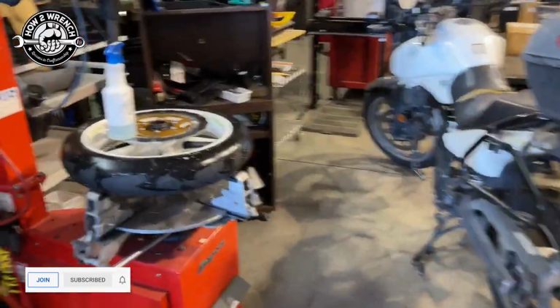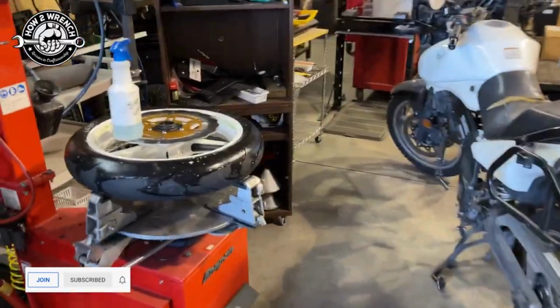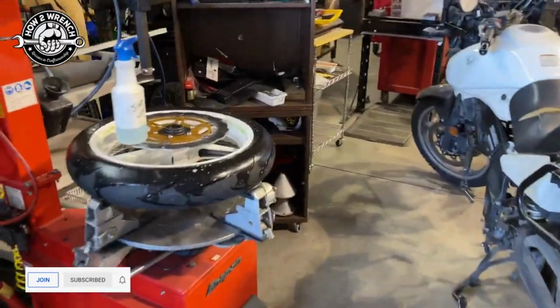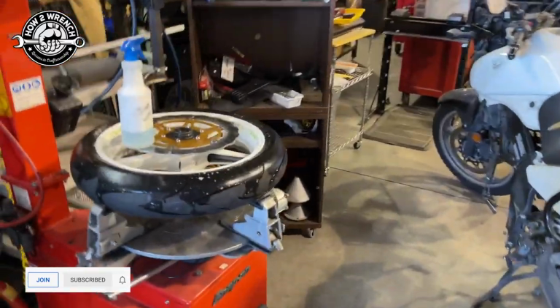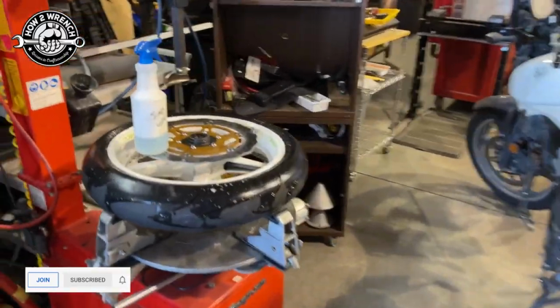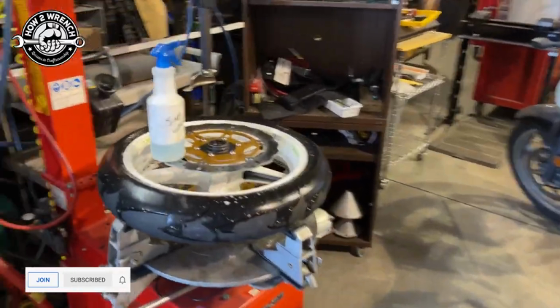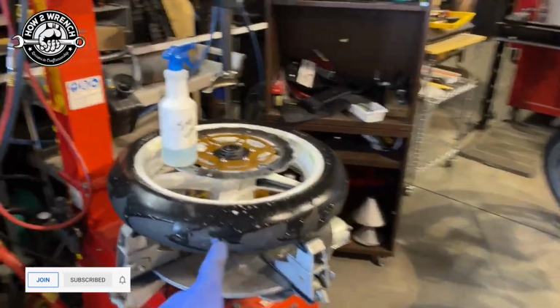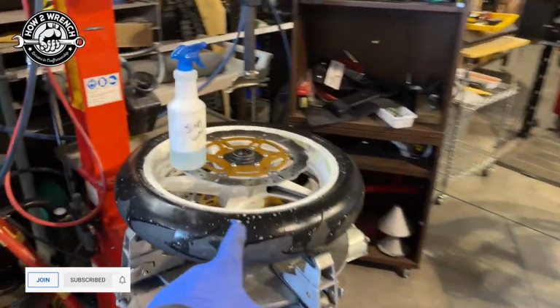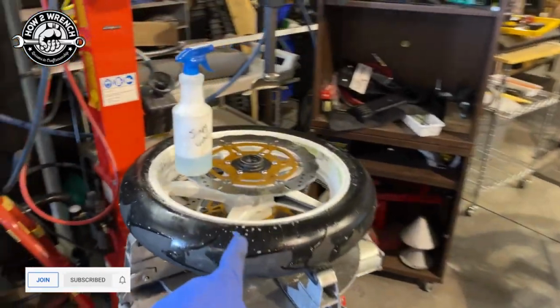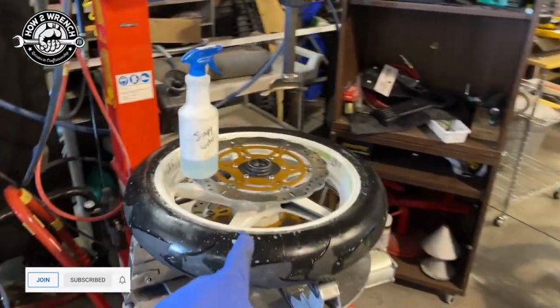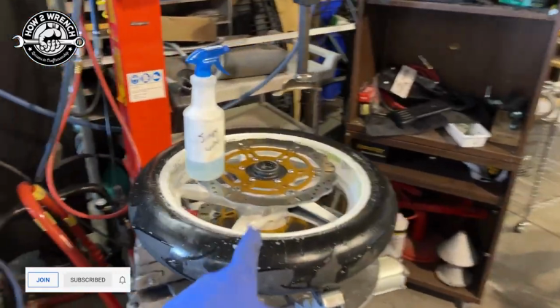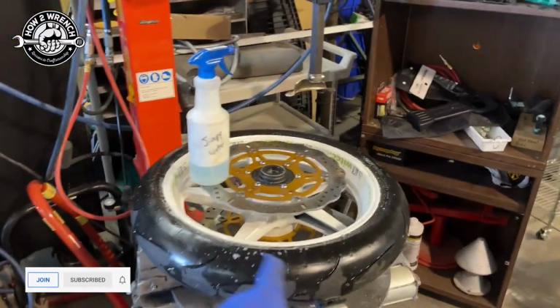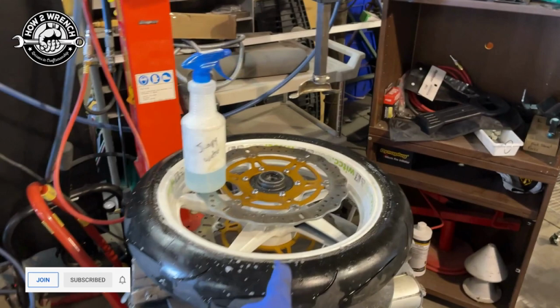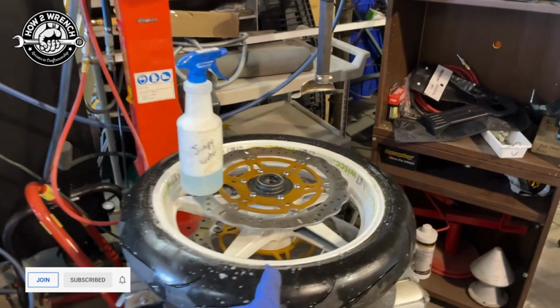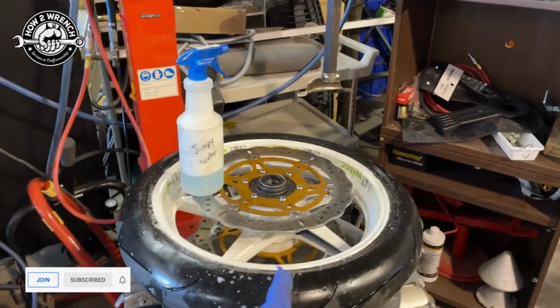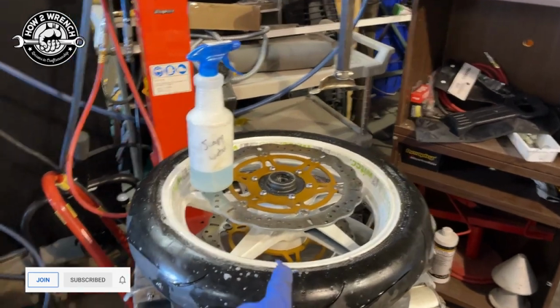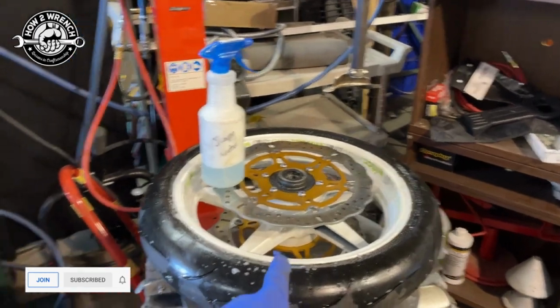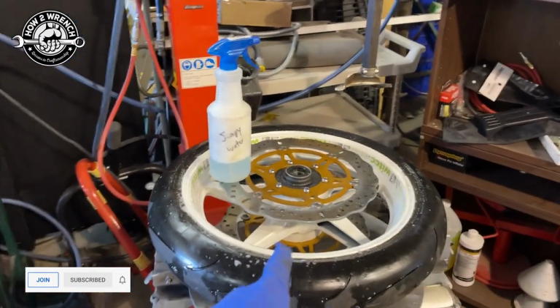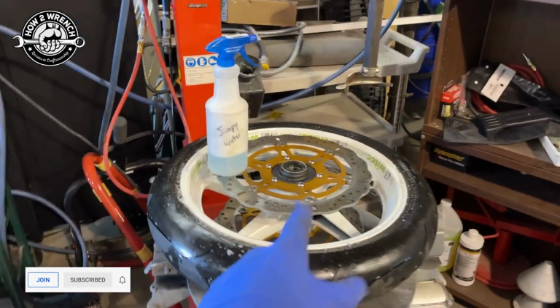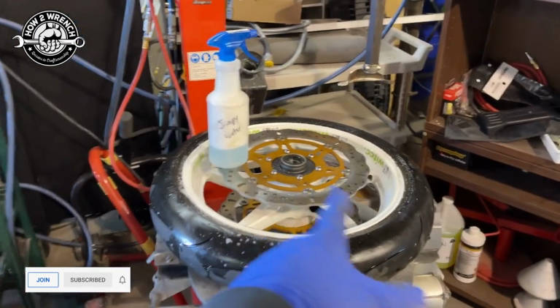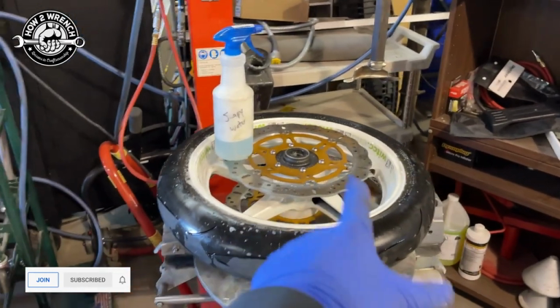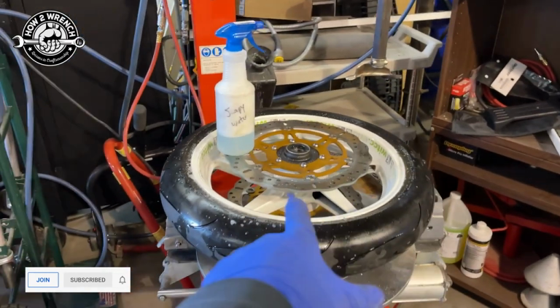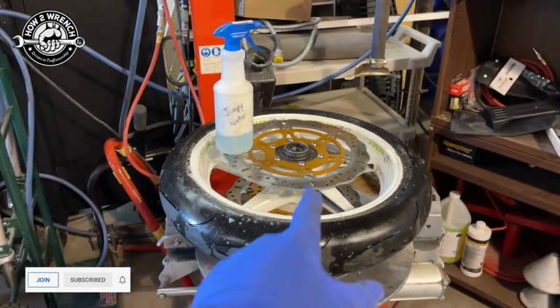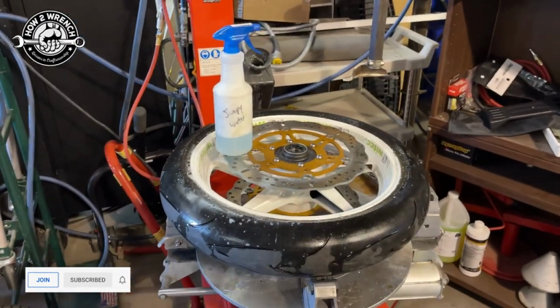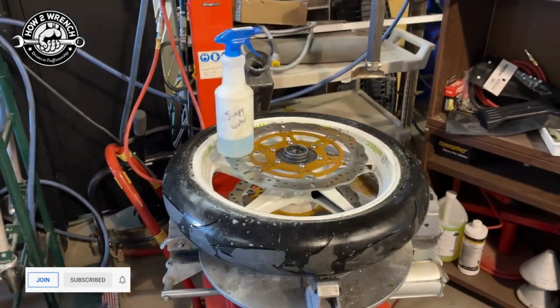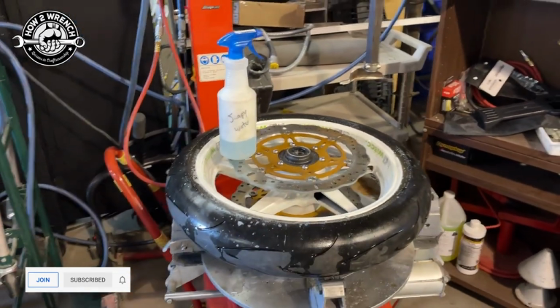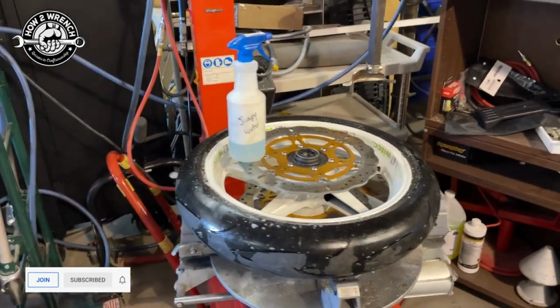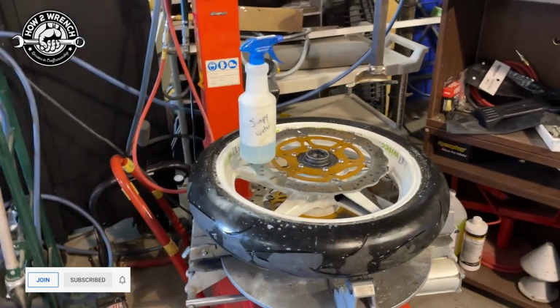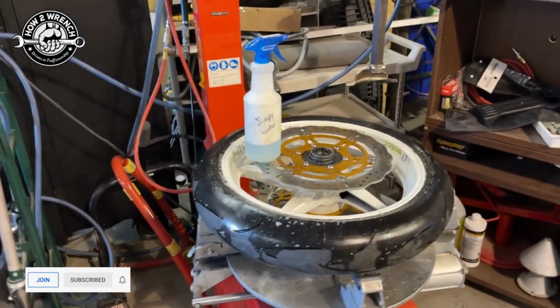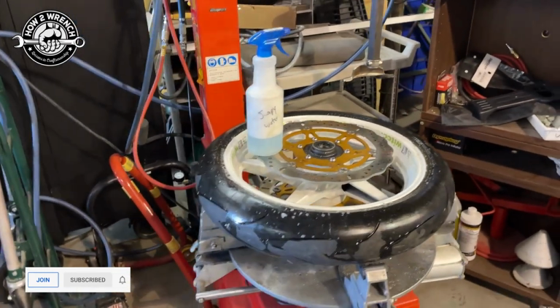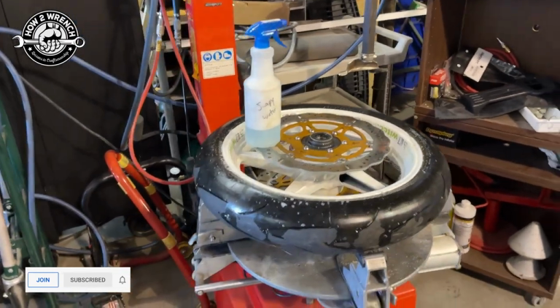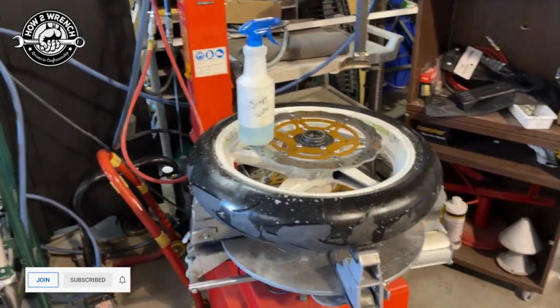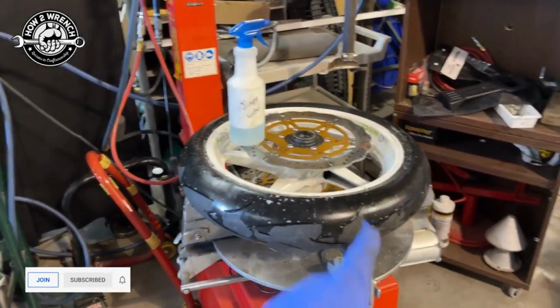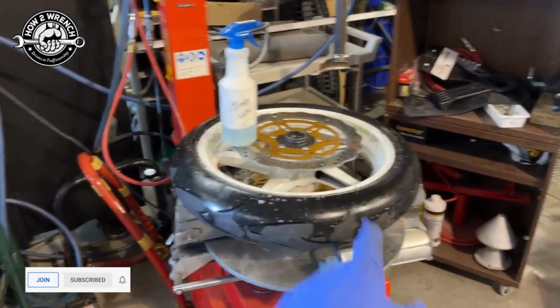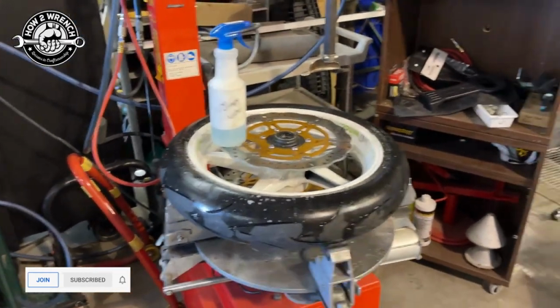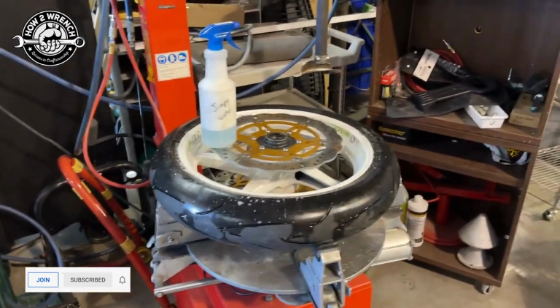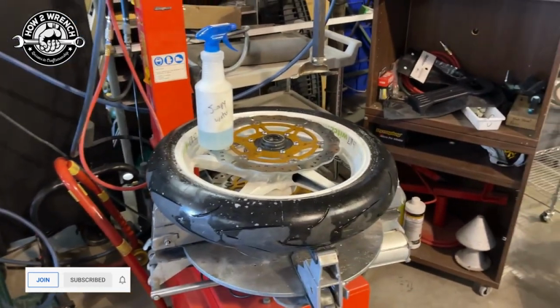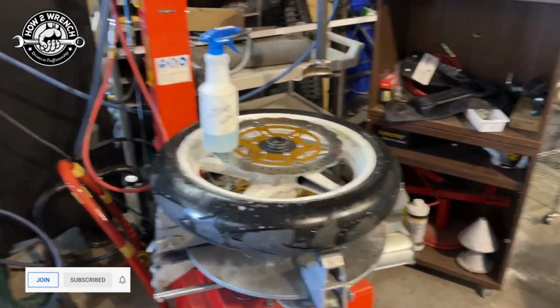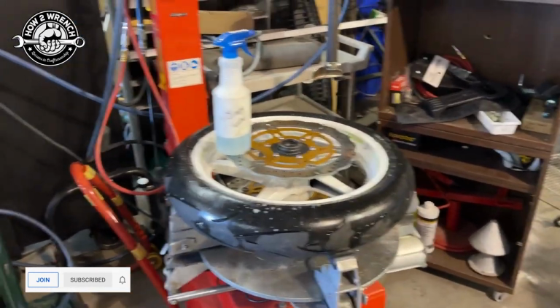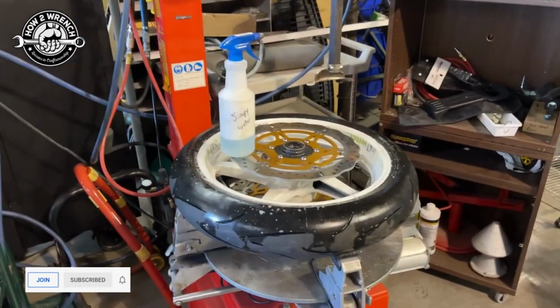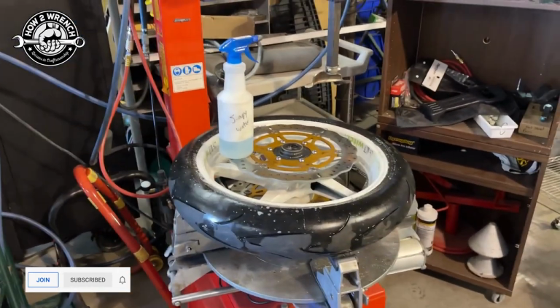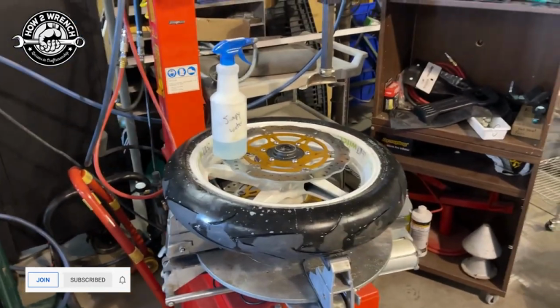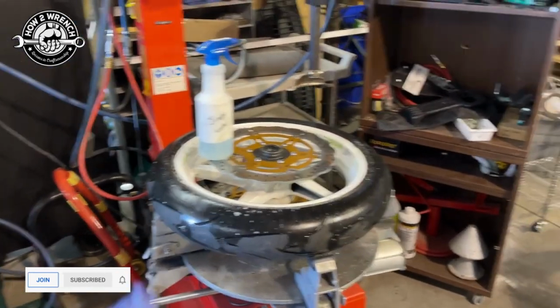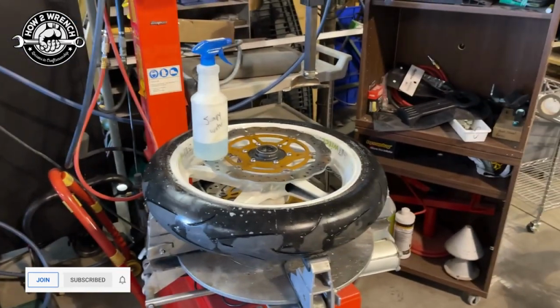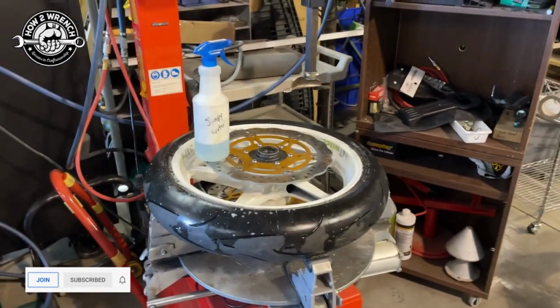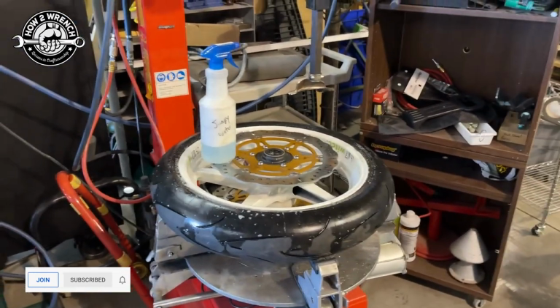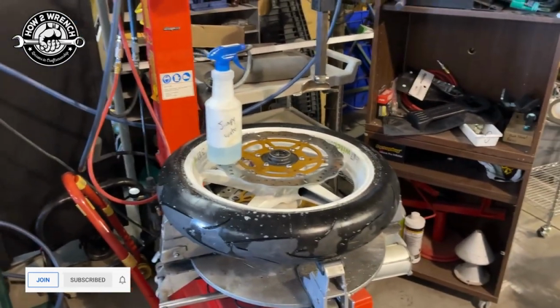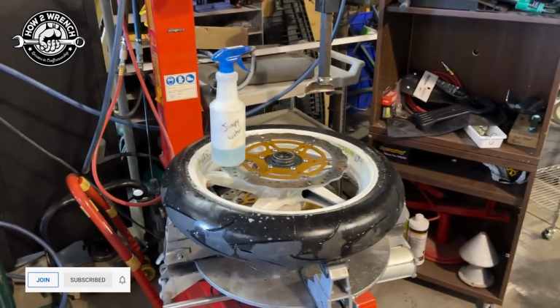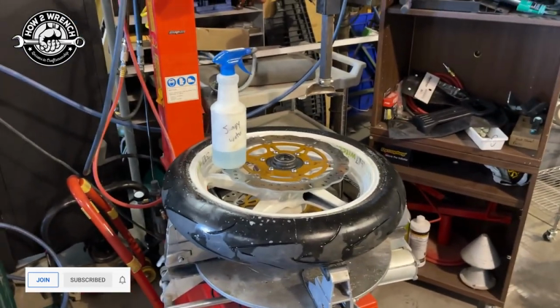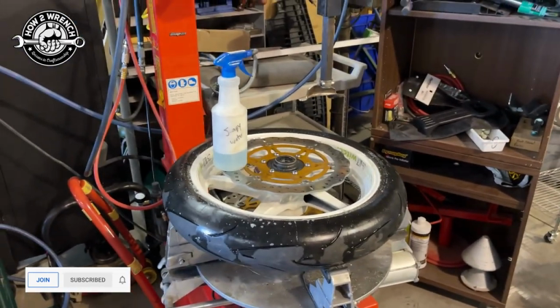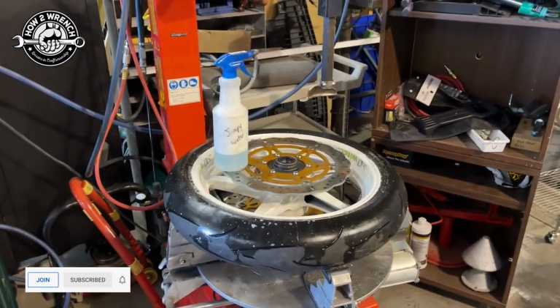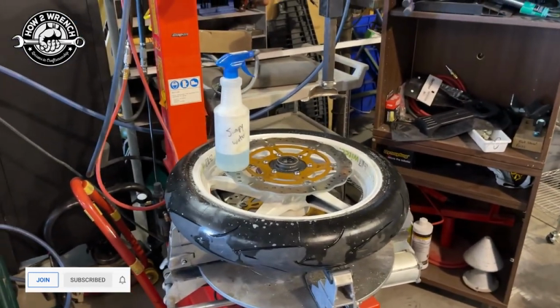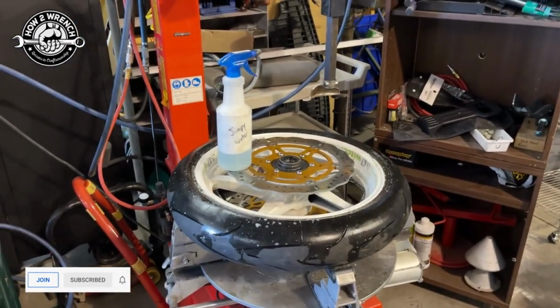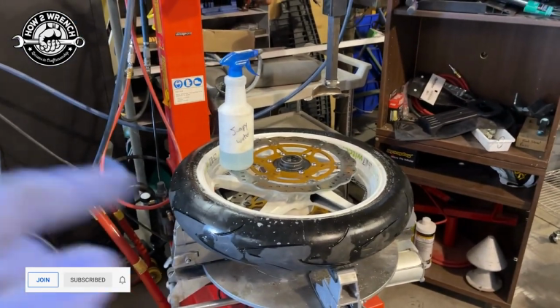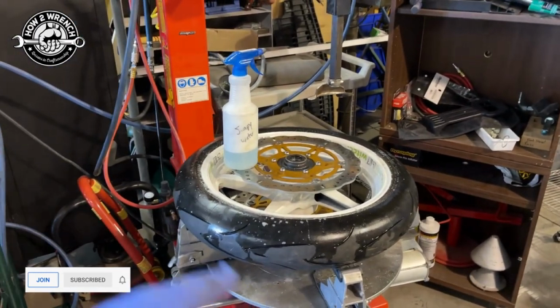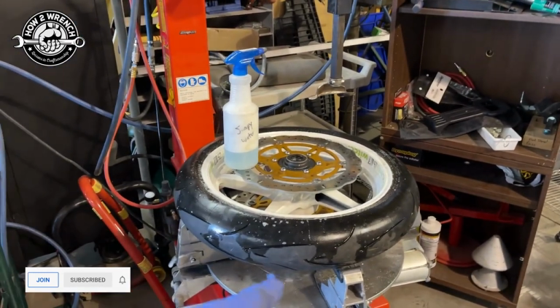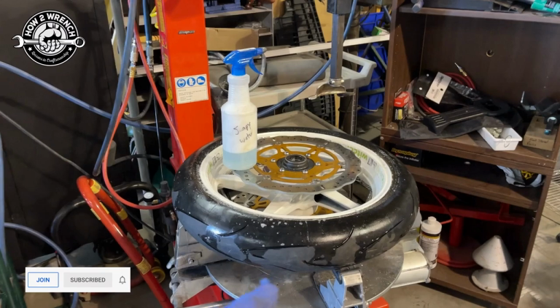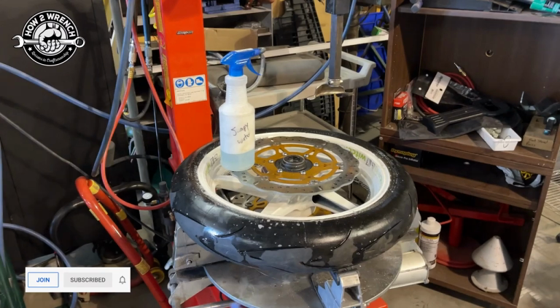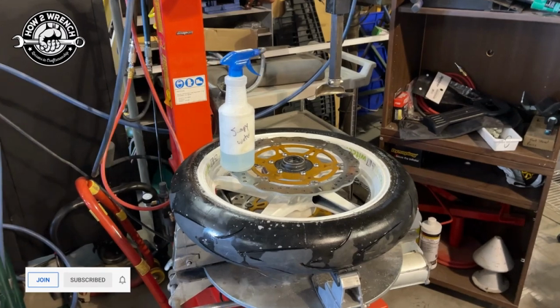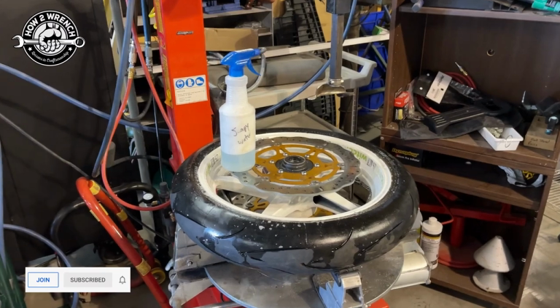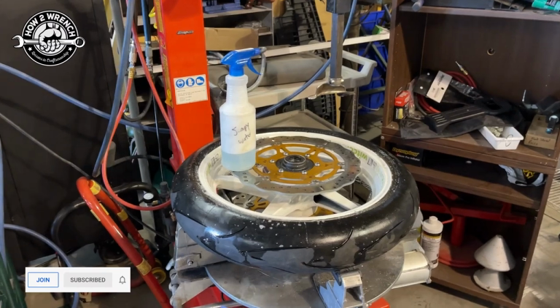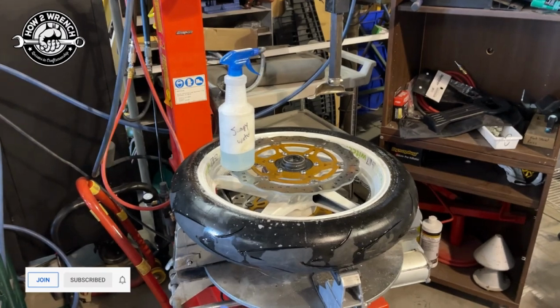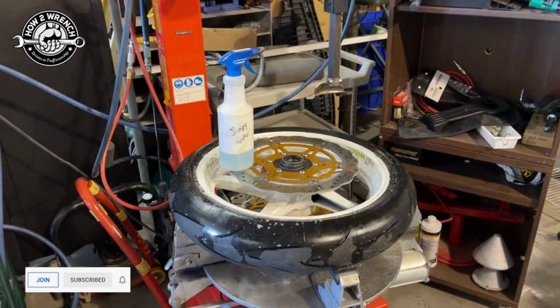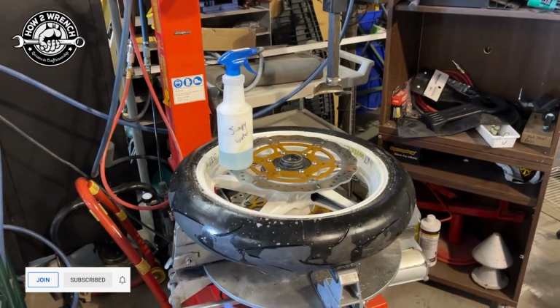In this case, I'm going to show you how we found it. I'm going to show you this crazy all-the-way-around bead leak, and then some final pro tips at the end.